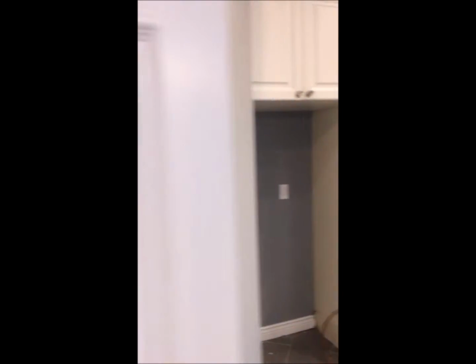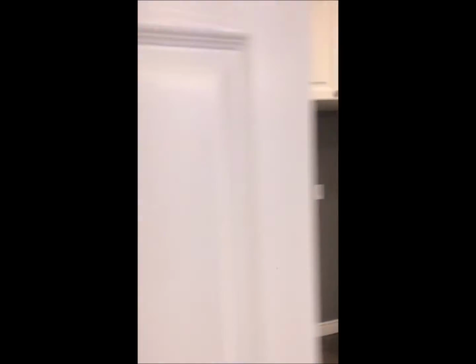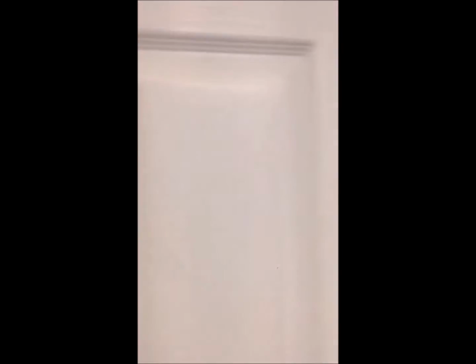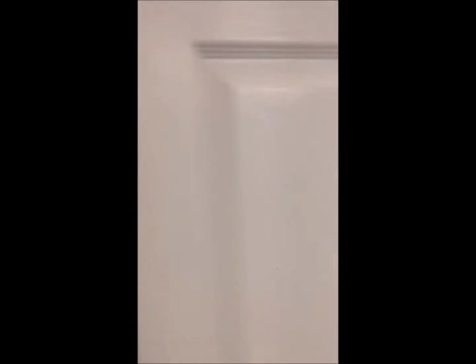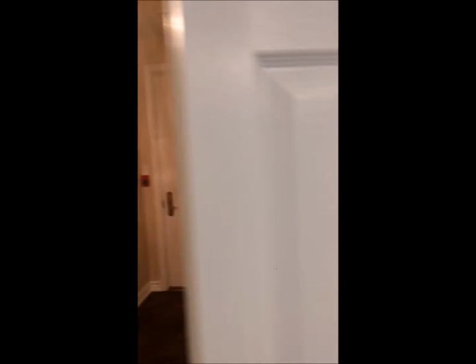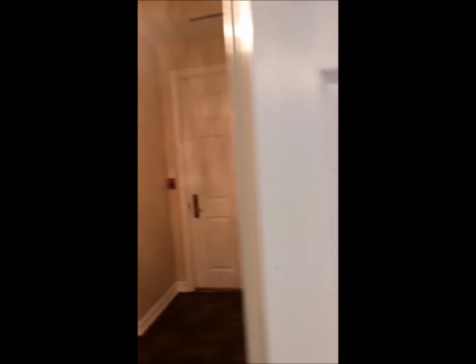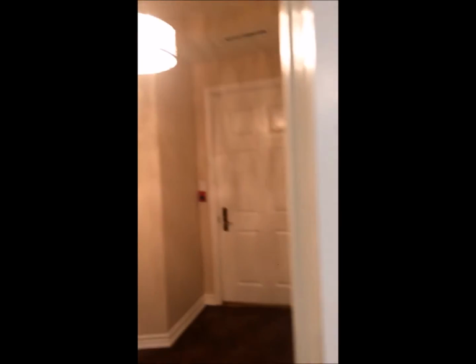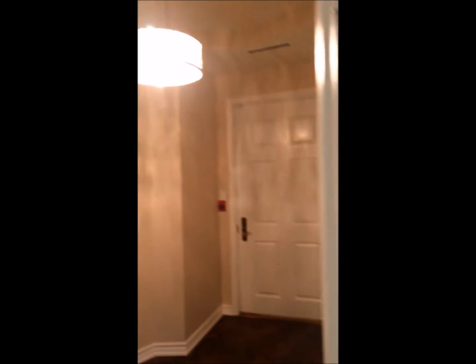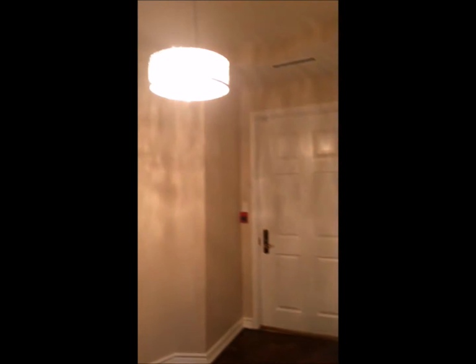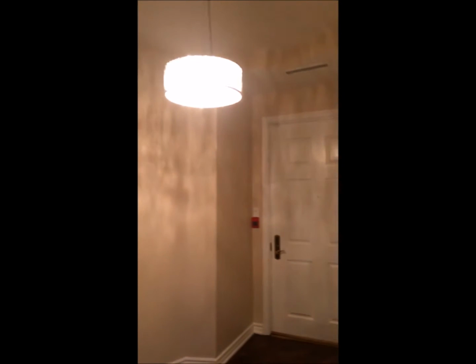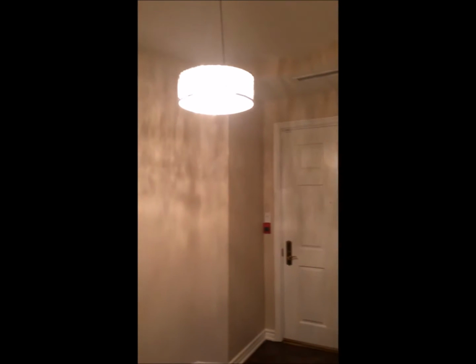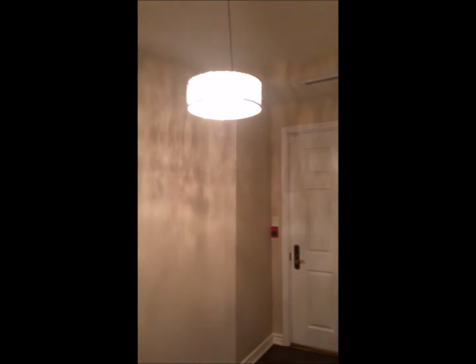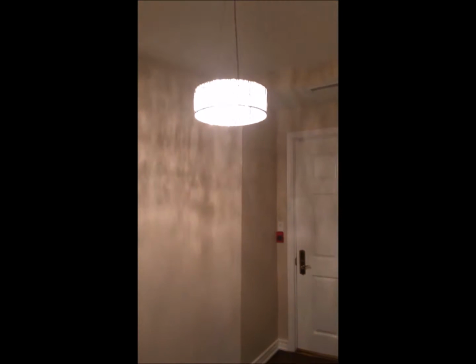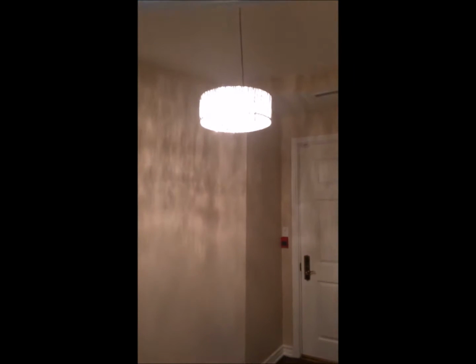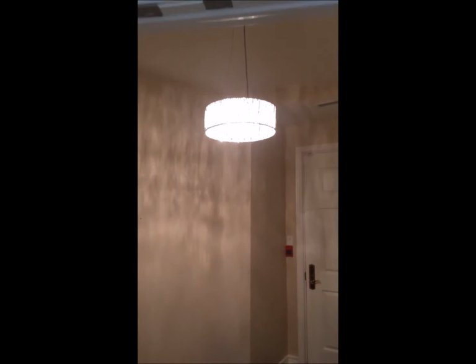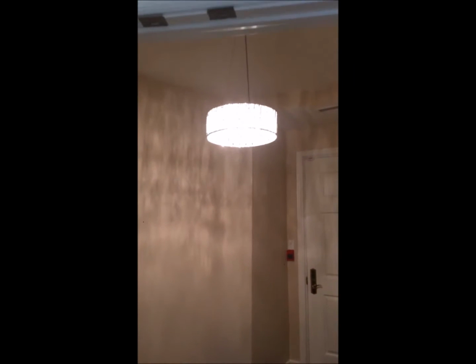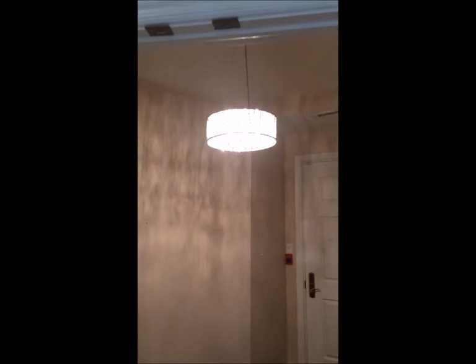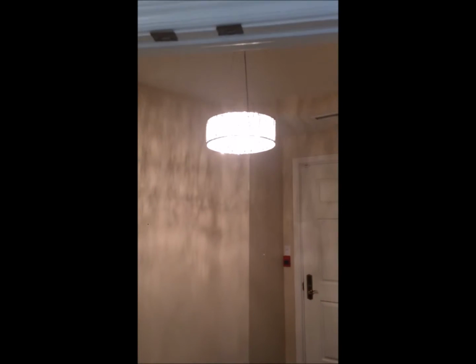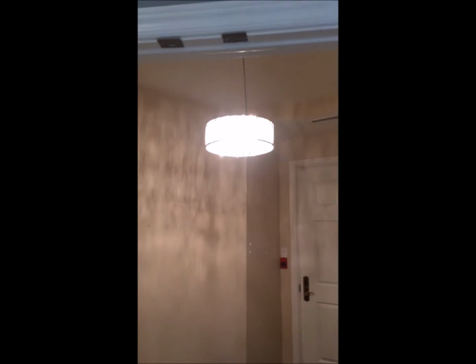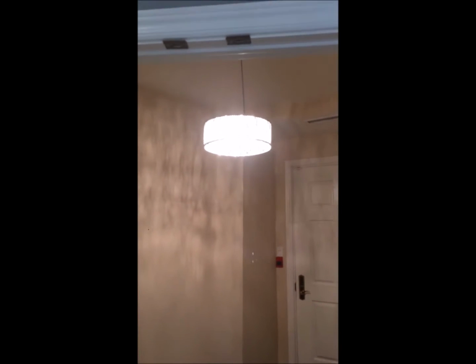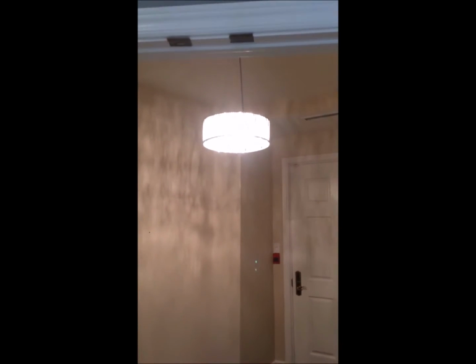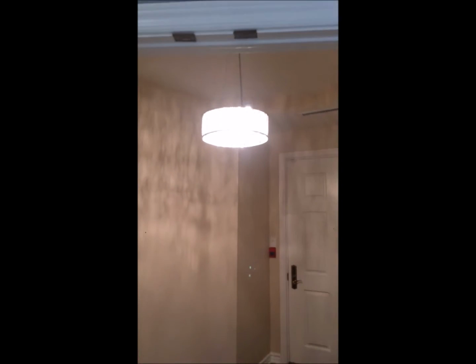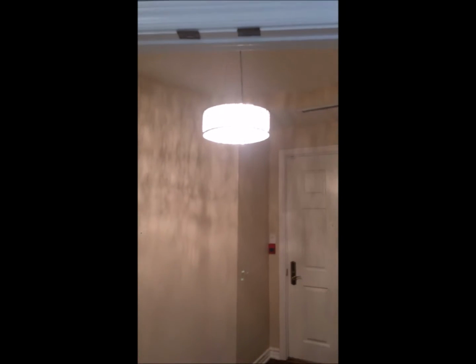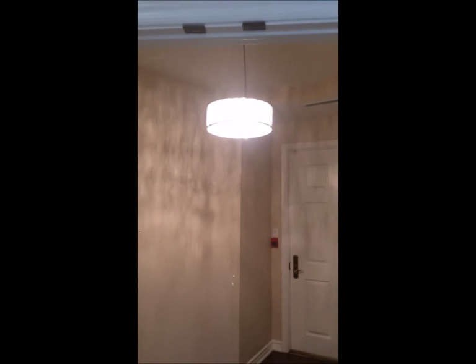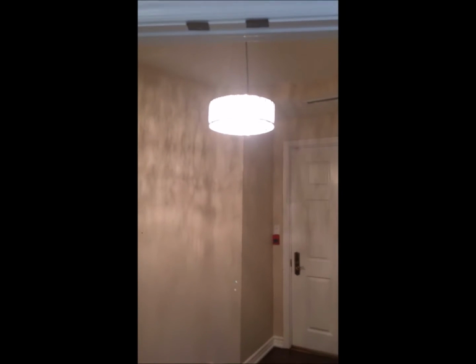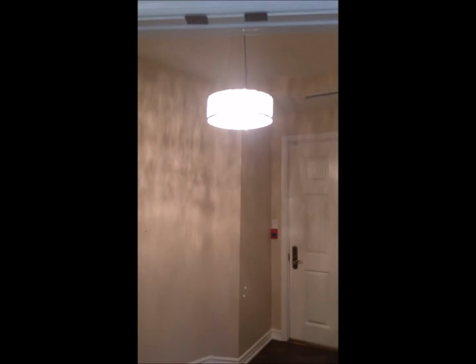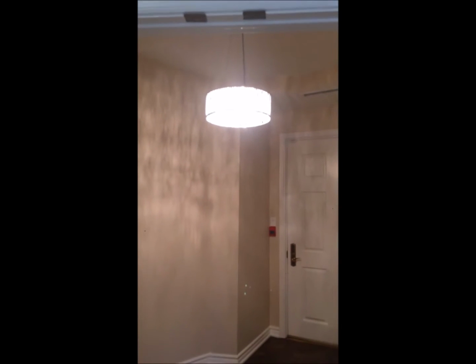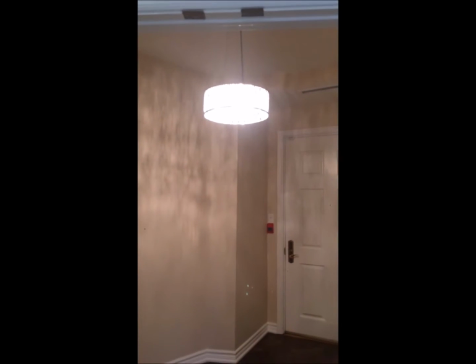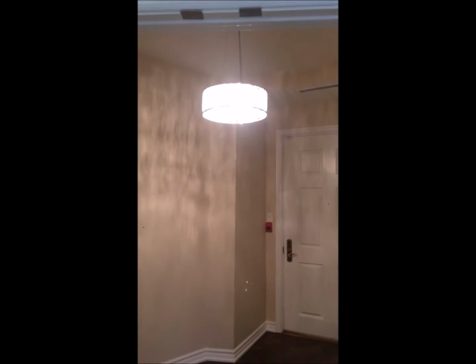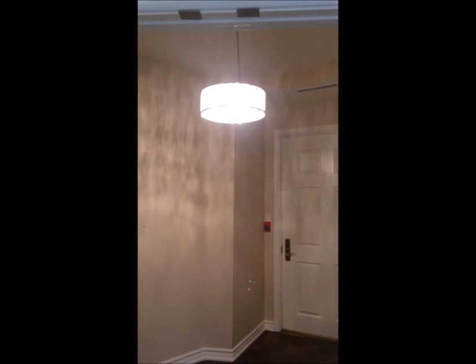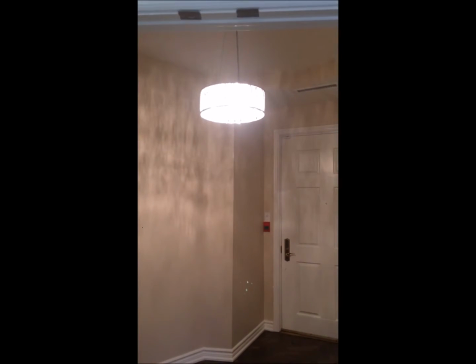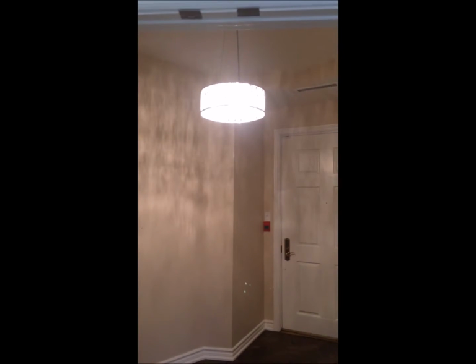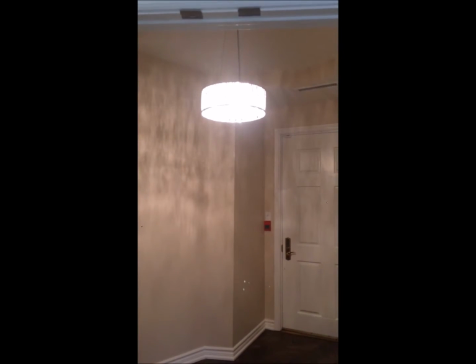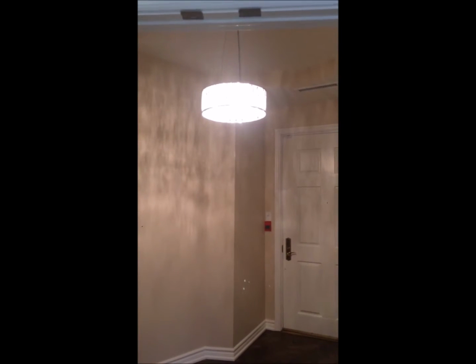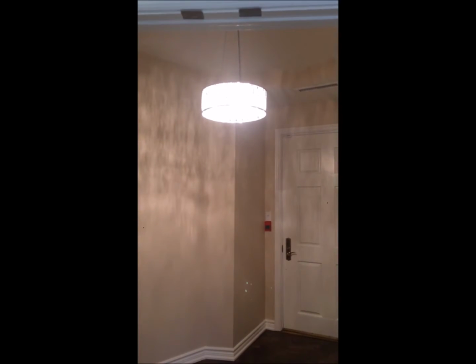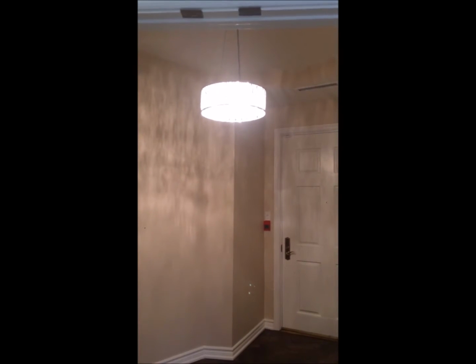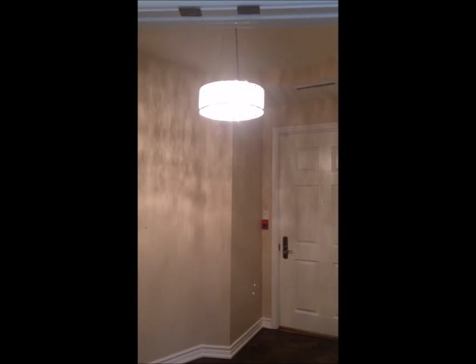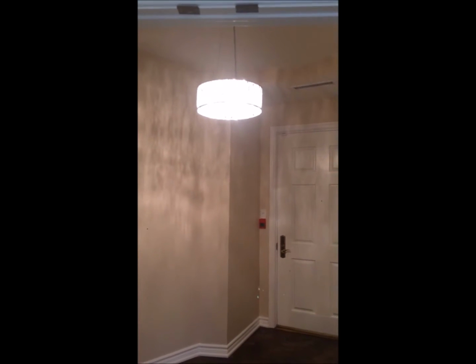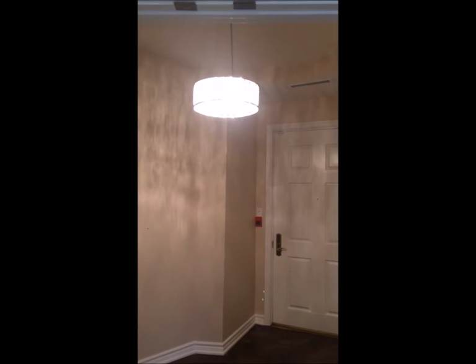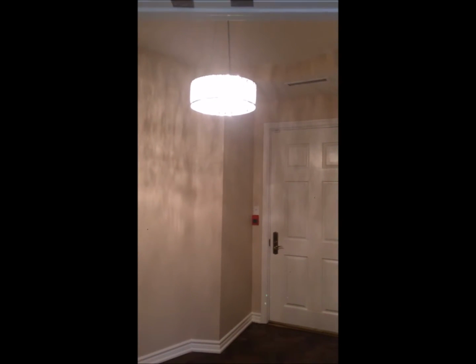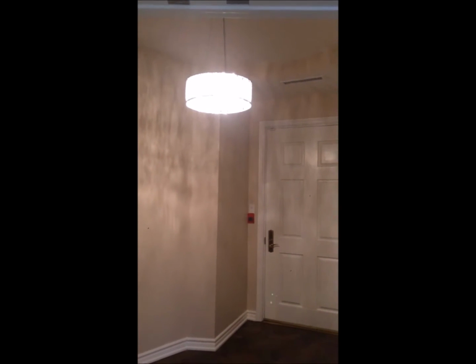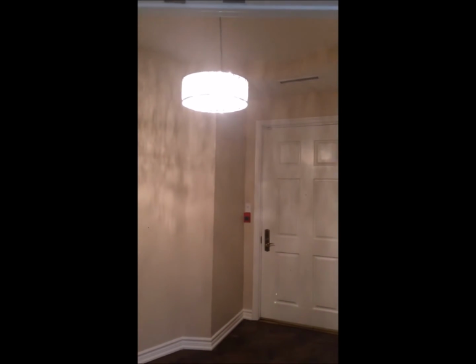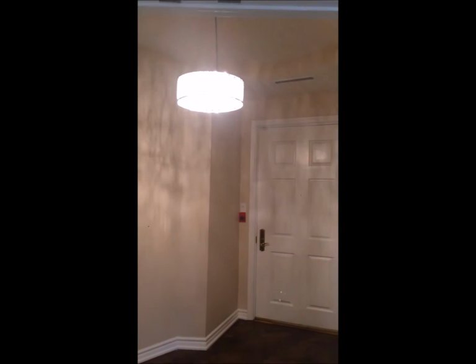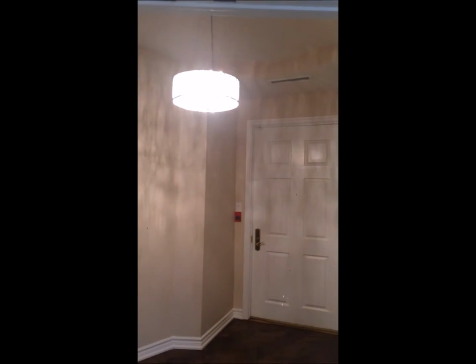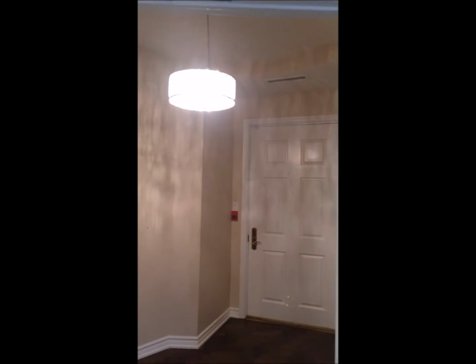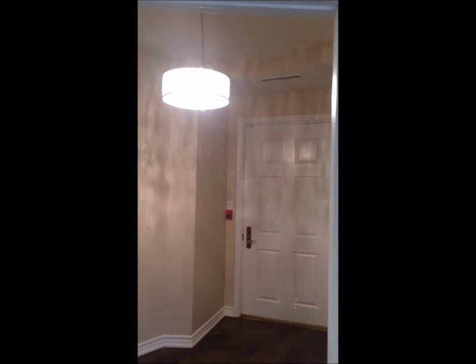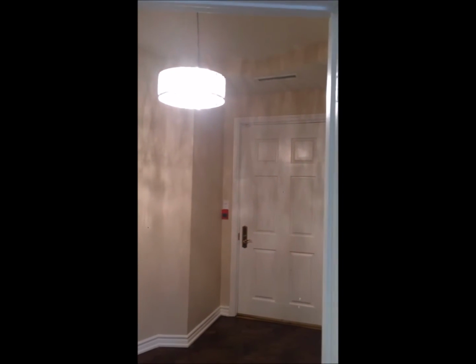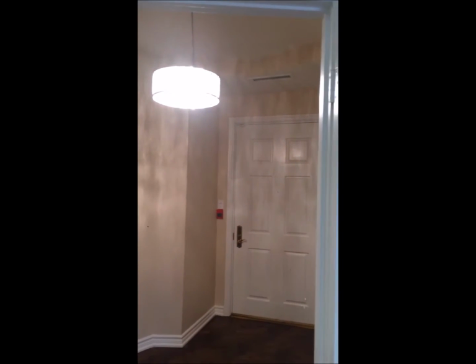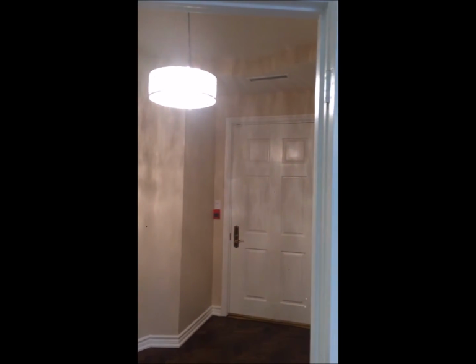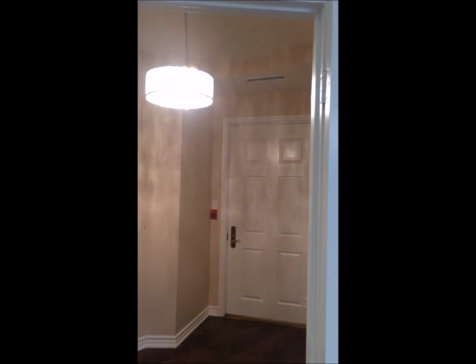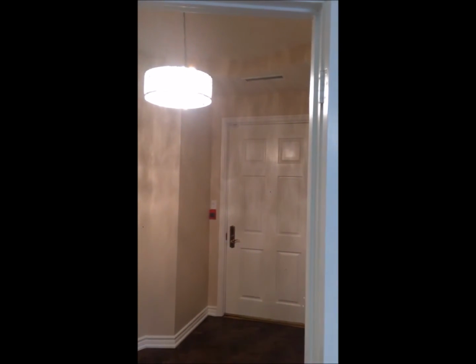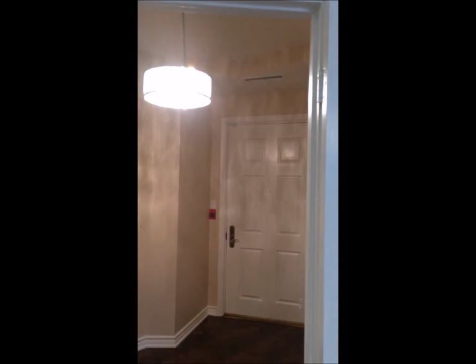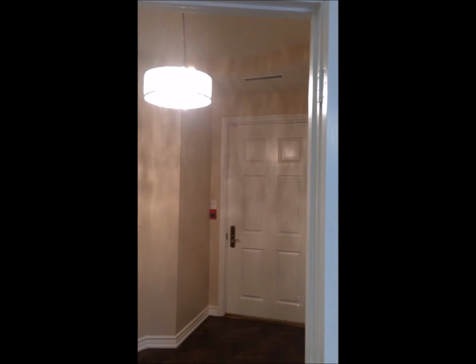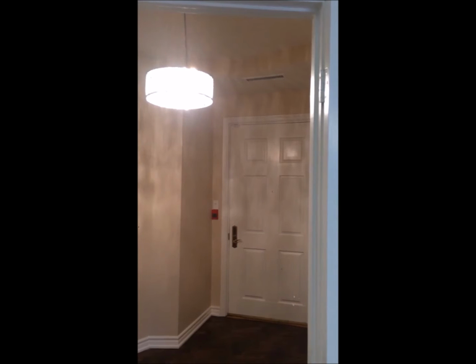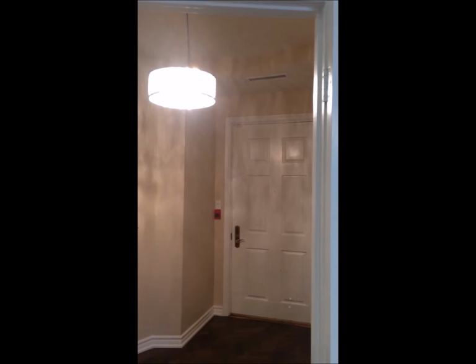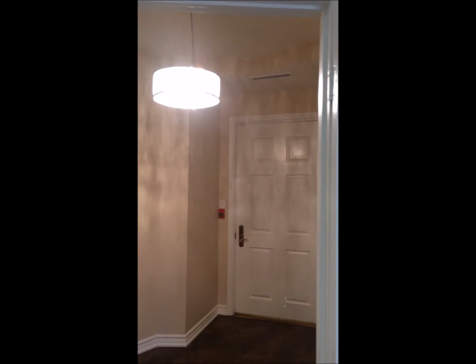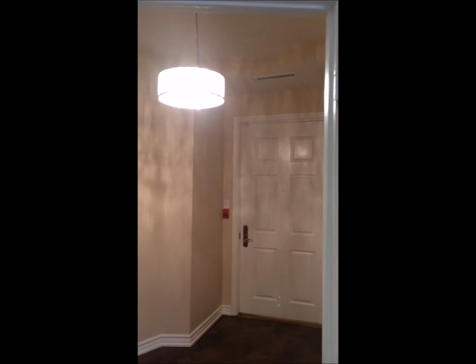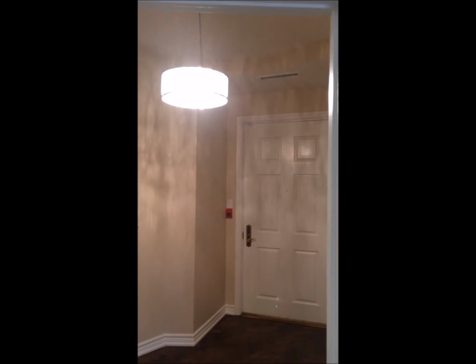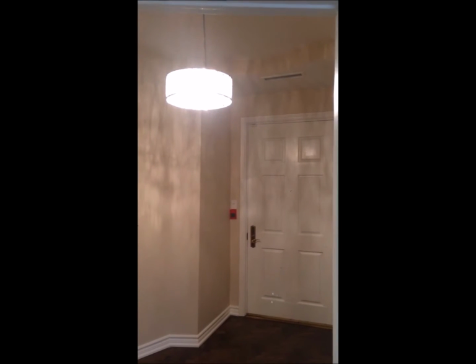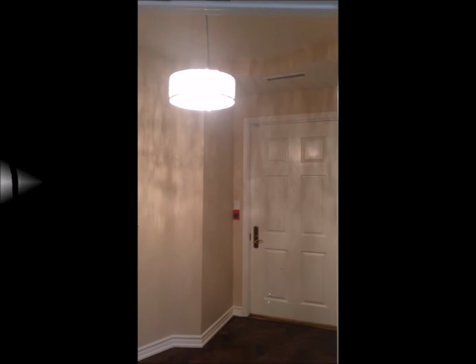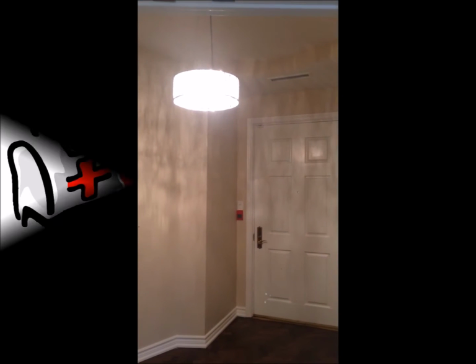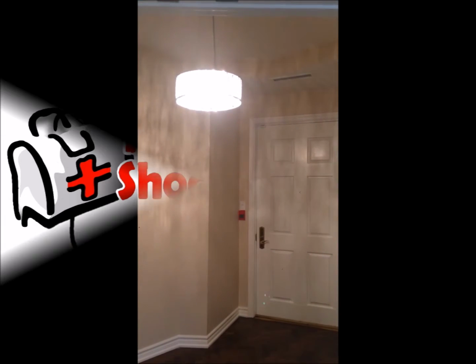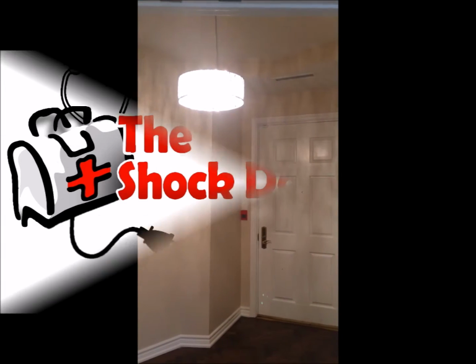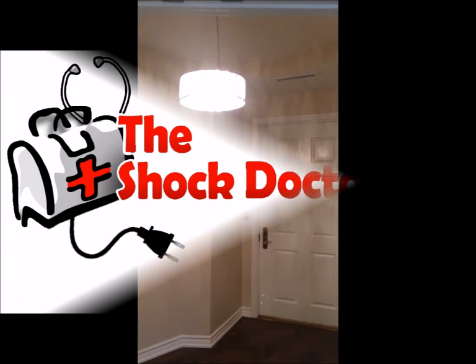And a beautiful chandelier. Another project by the Shock Doctors. Thanks for watching.